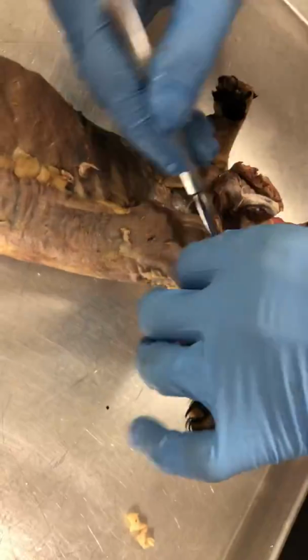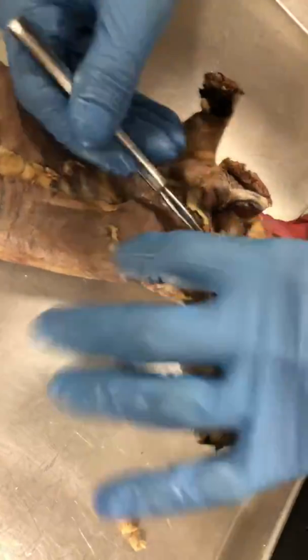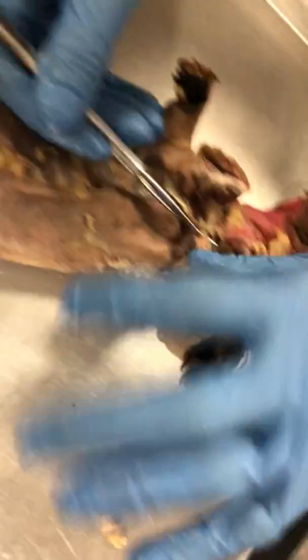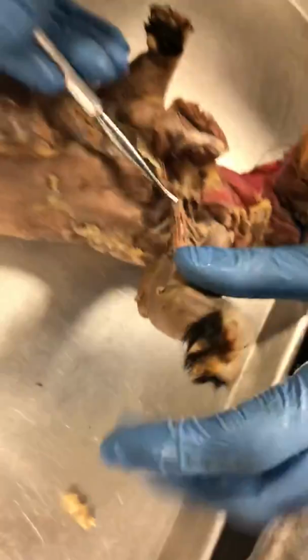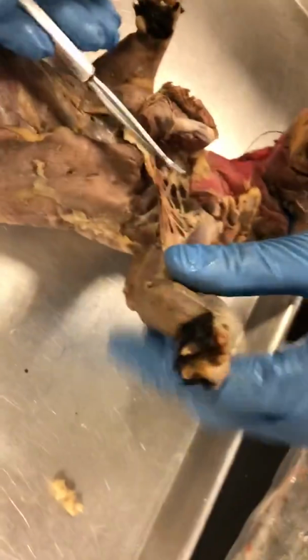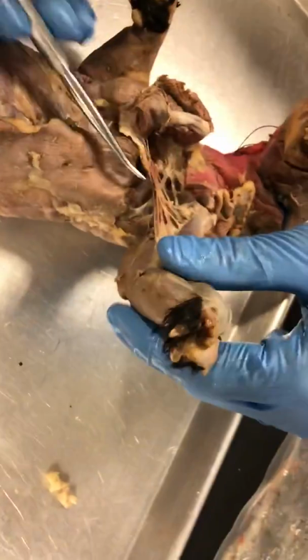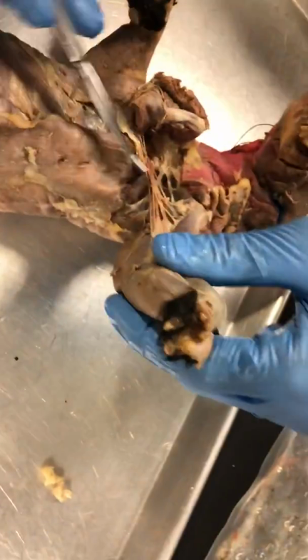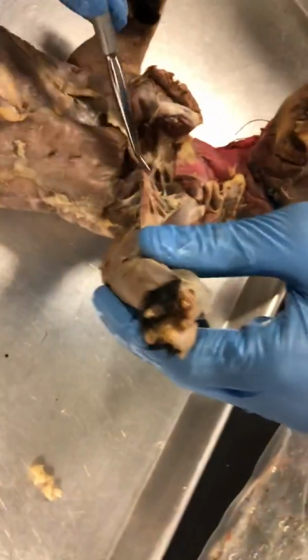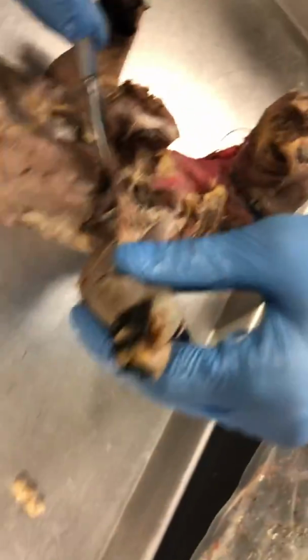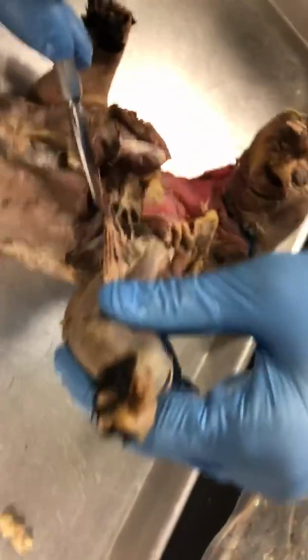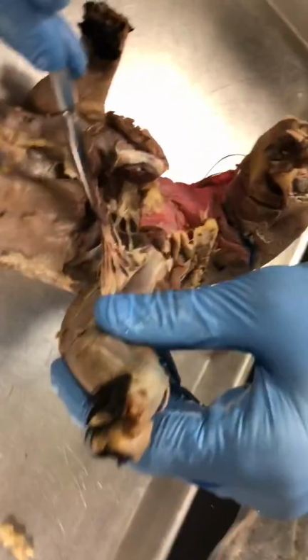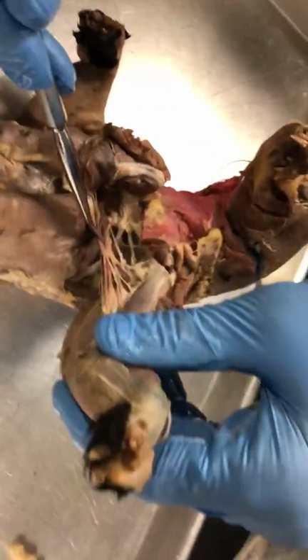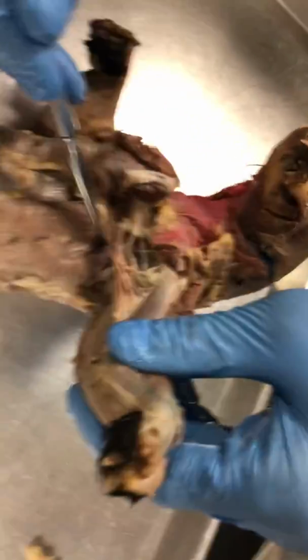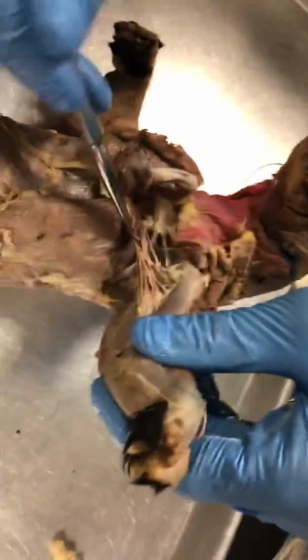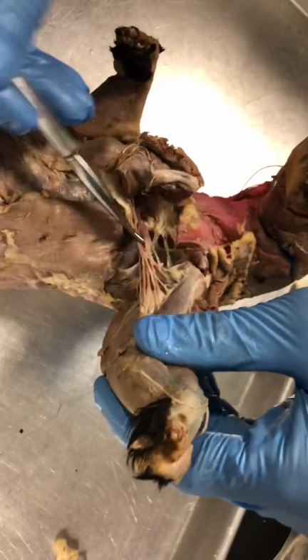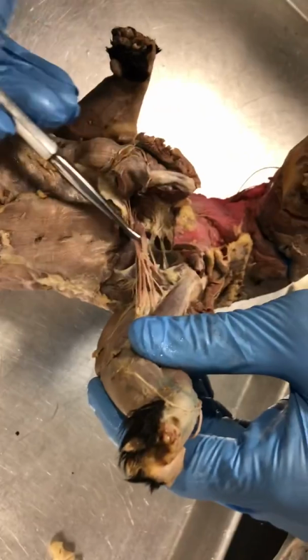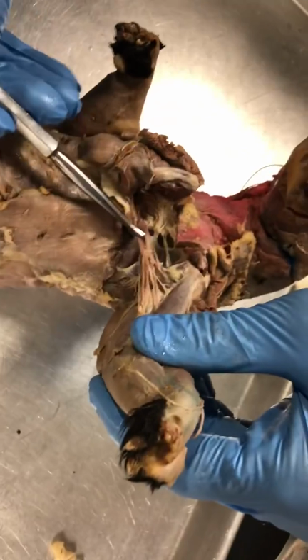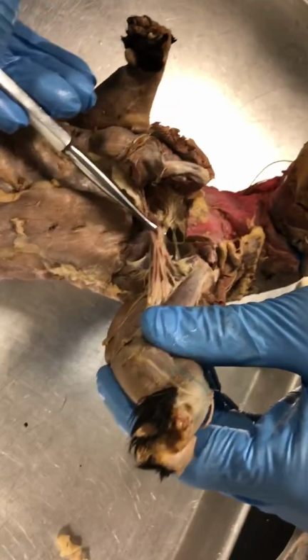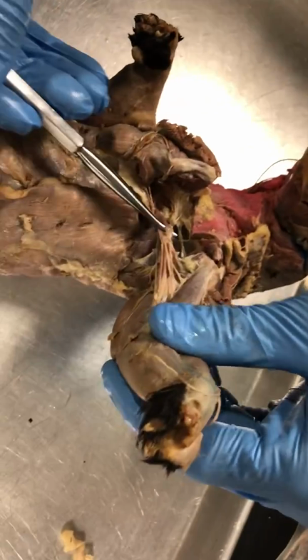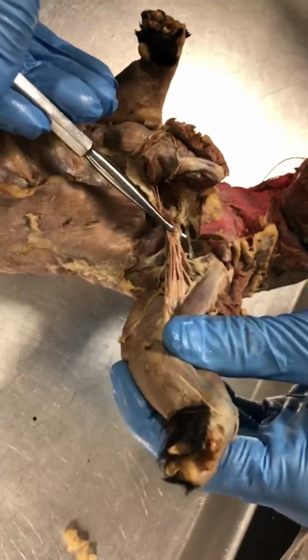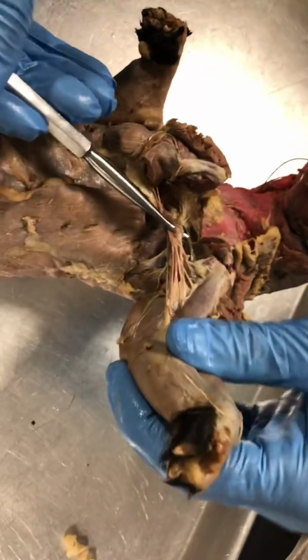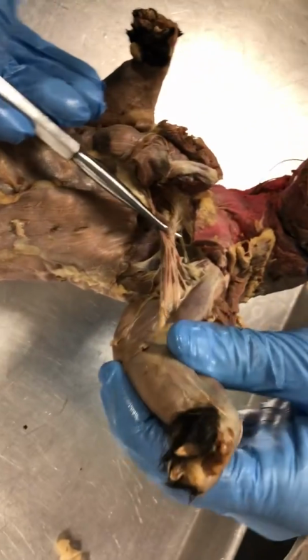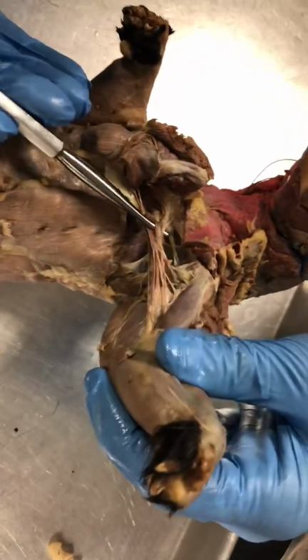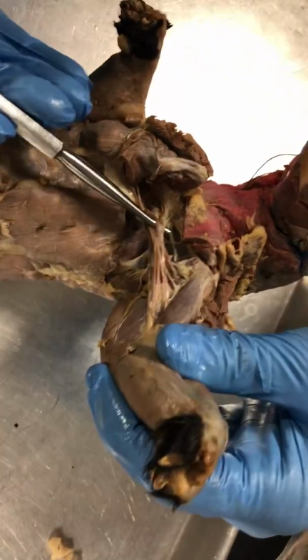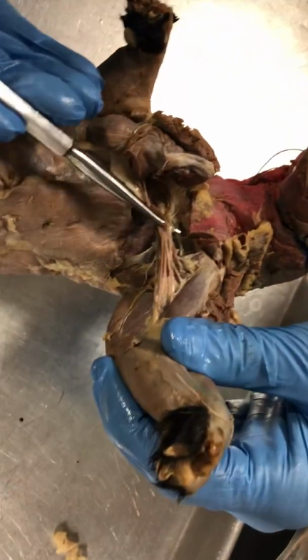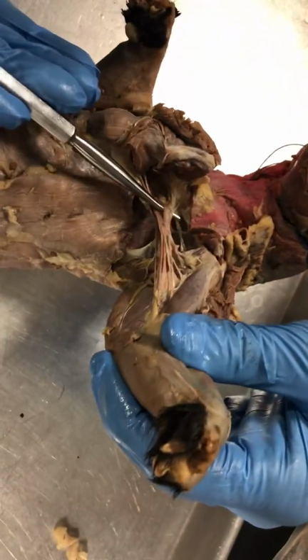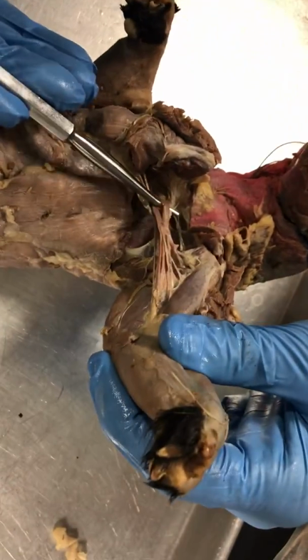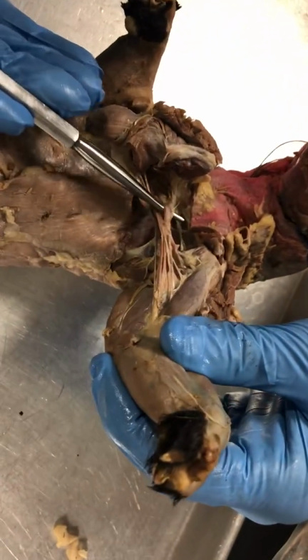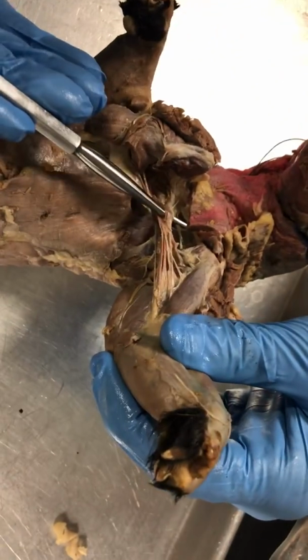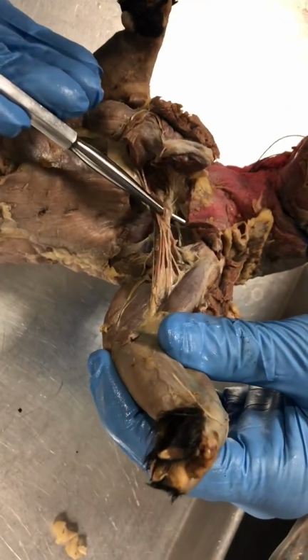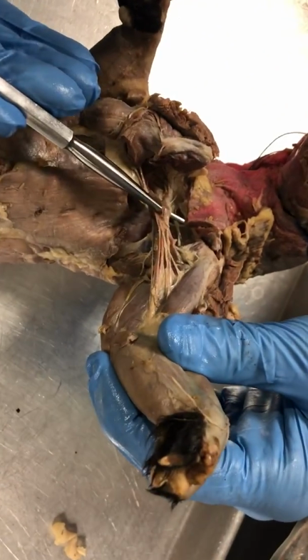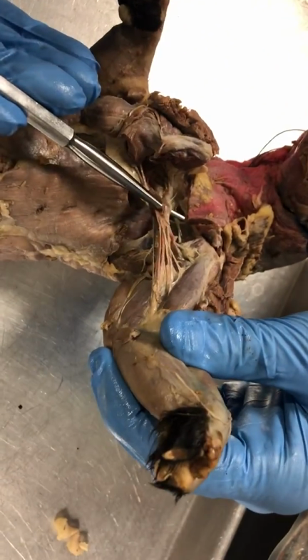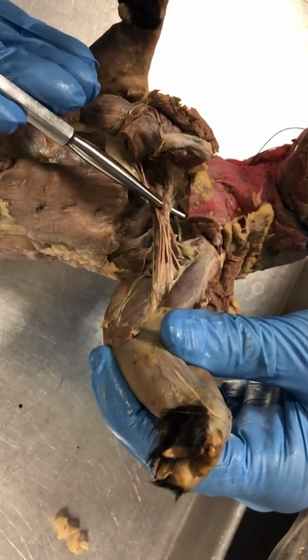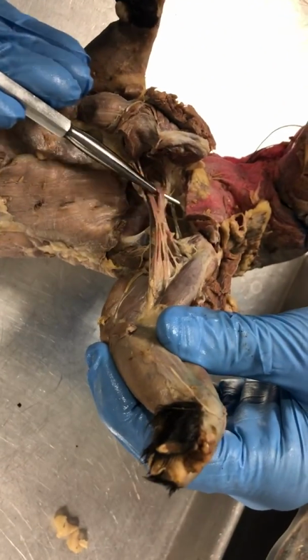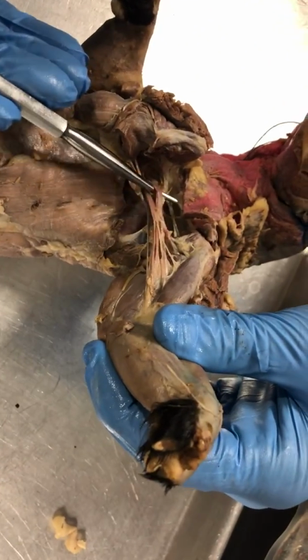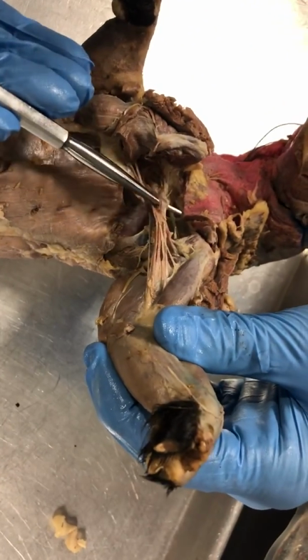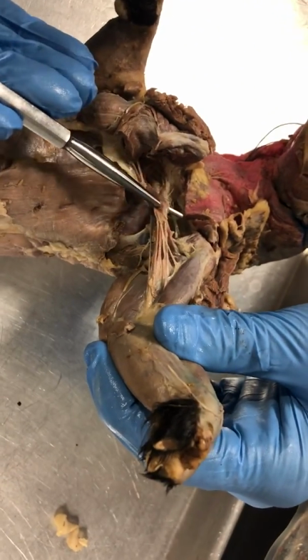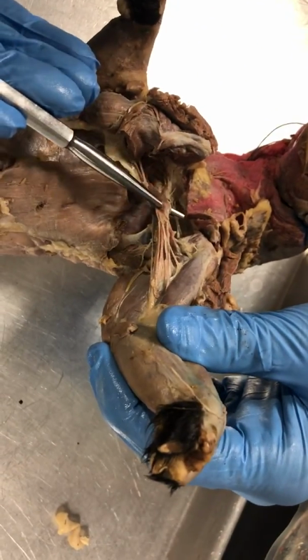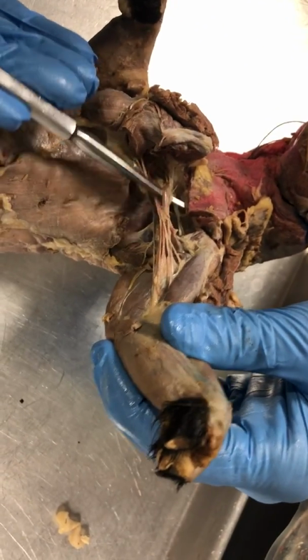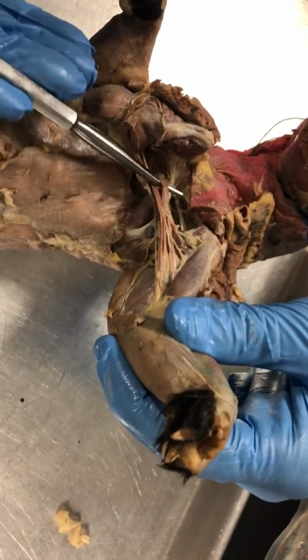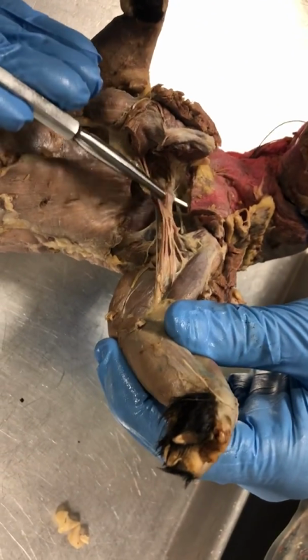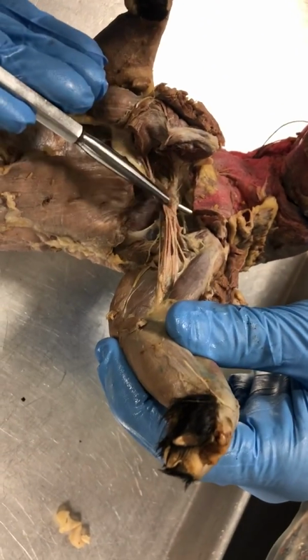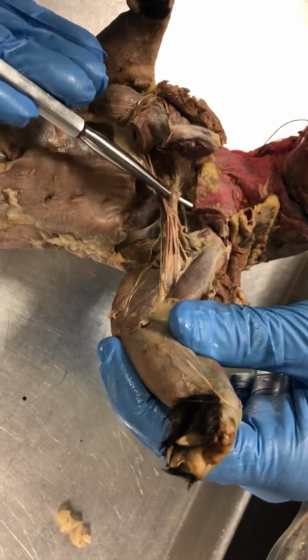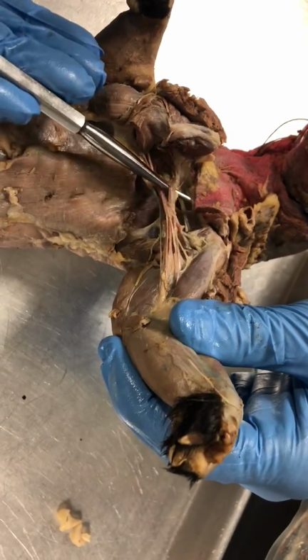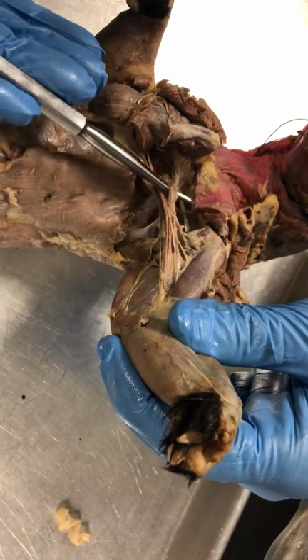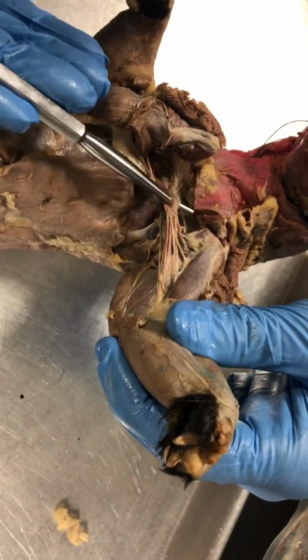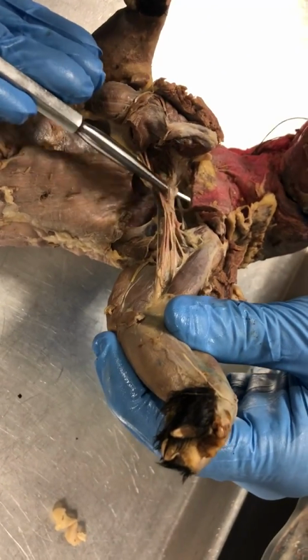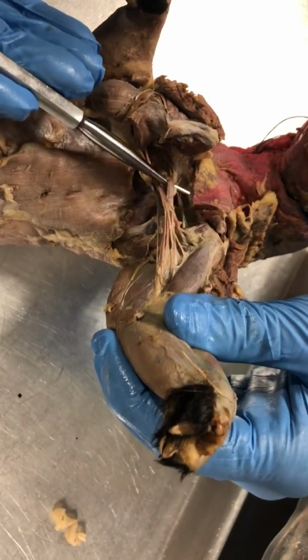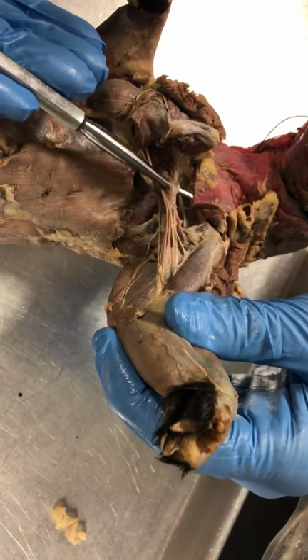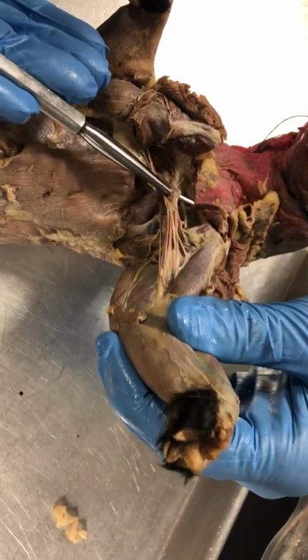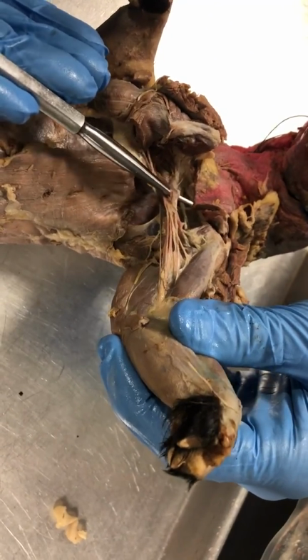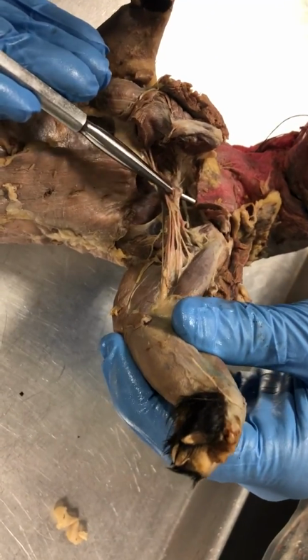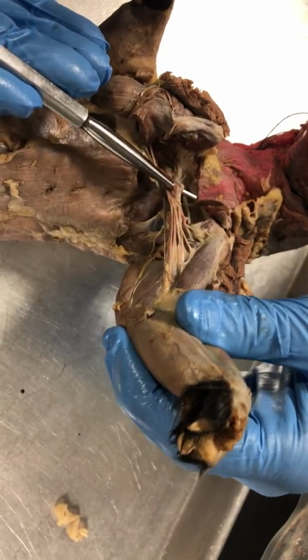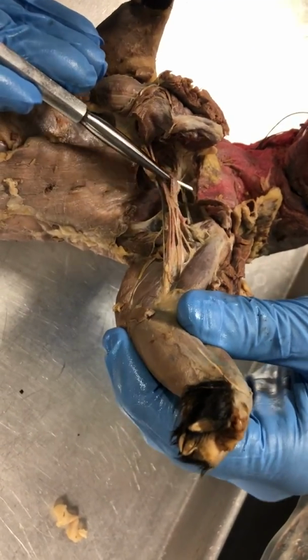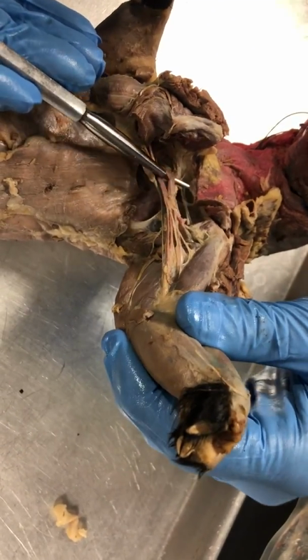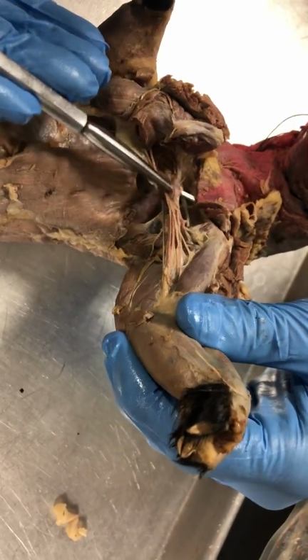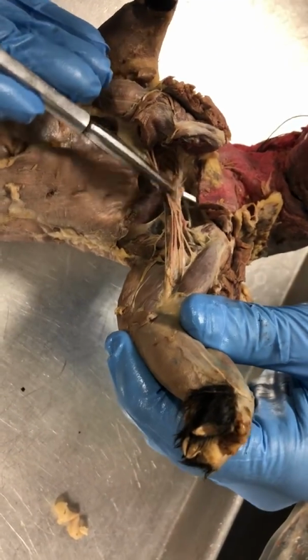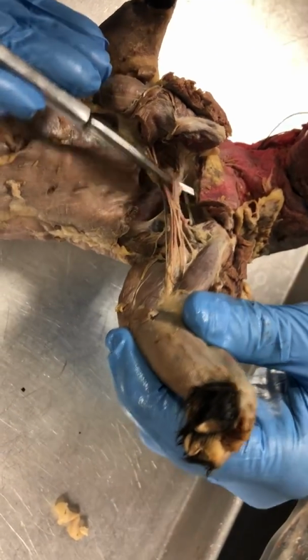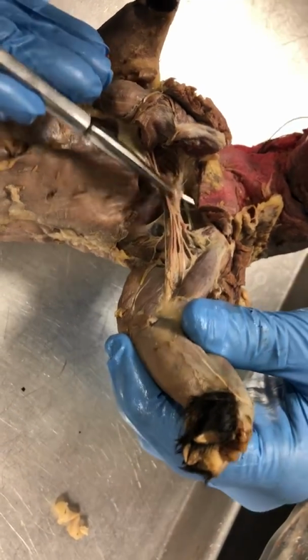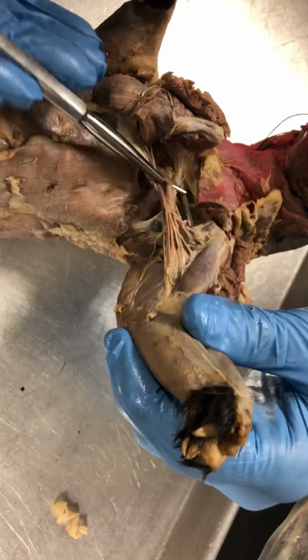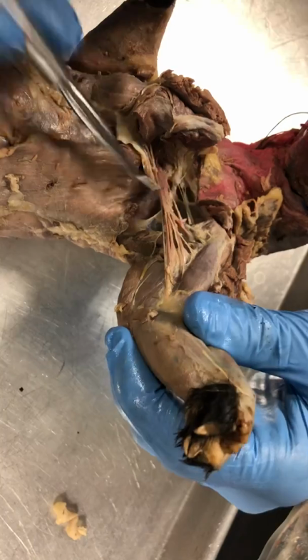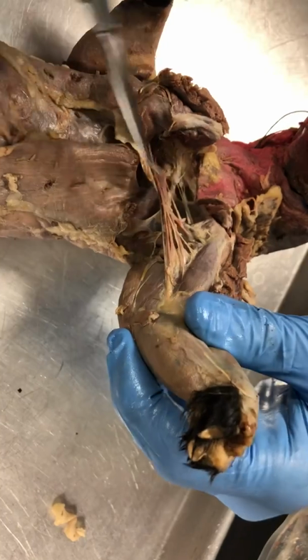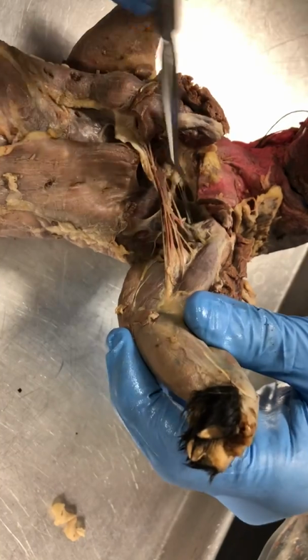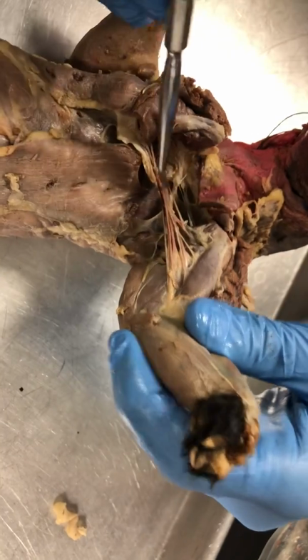Right here is the radial nerve. See how much larger that one is. So, radial nerve.